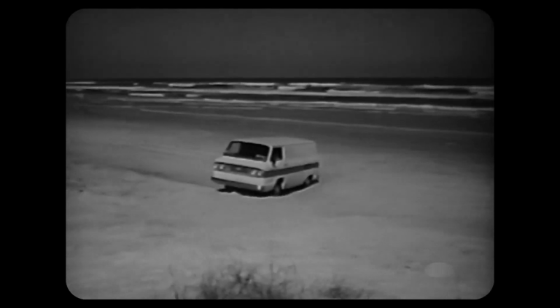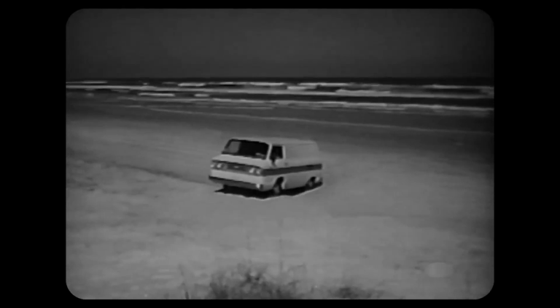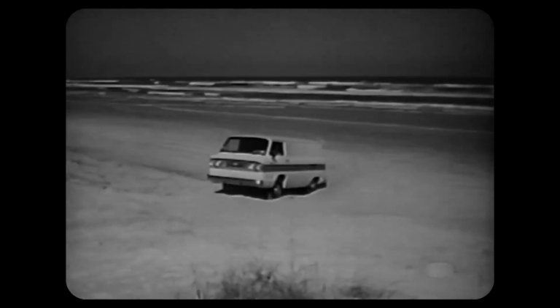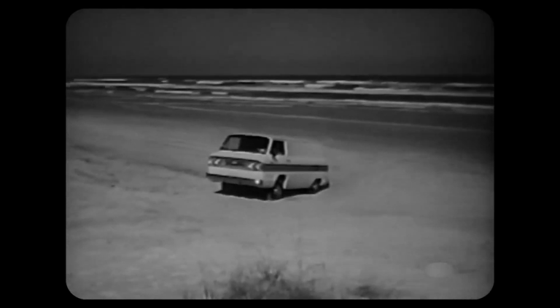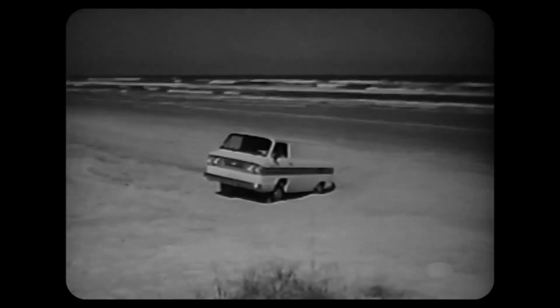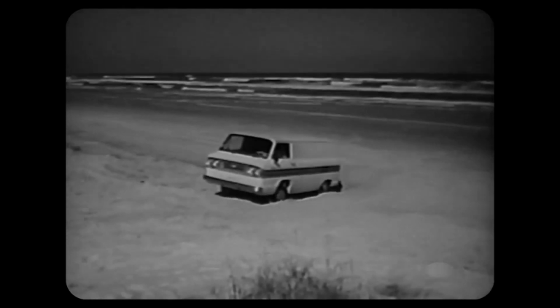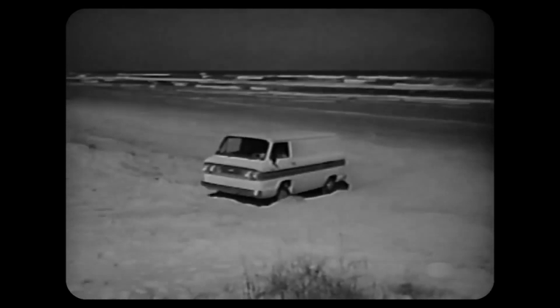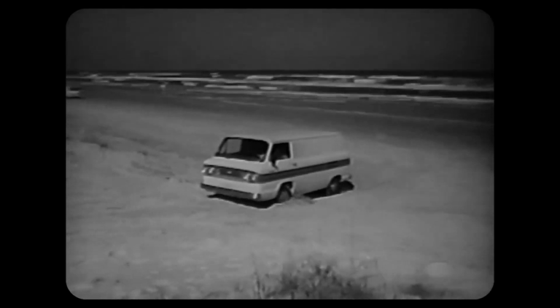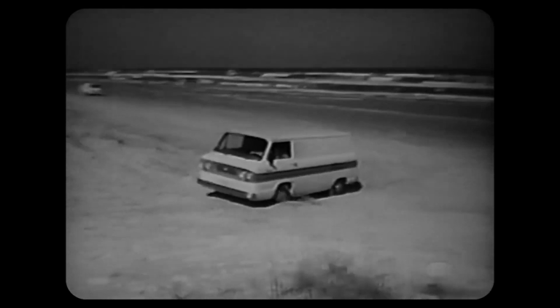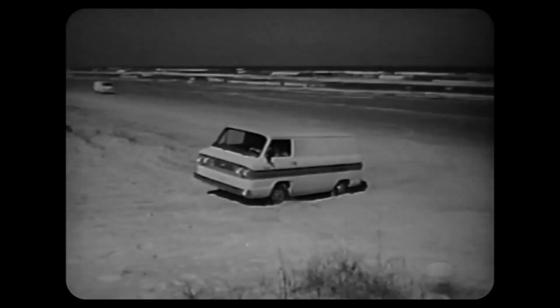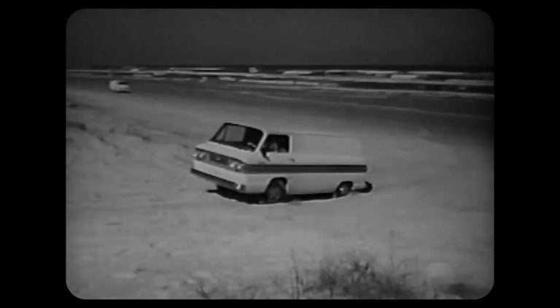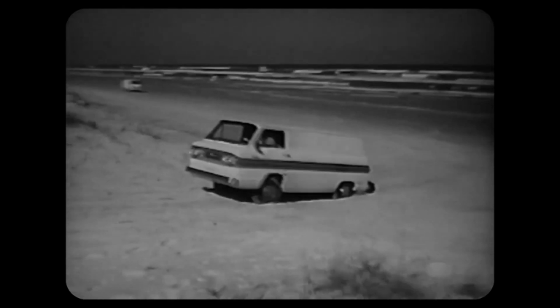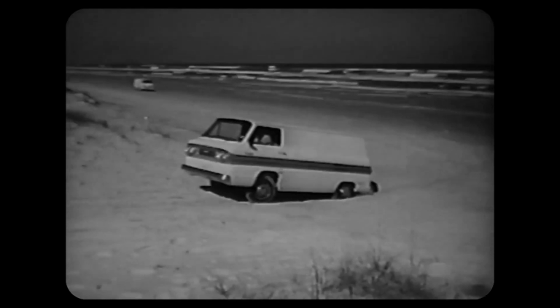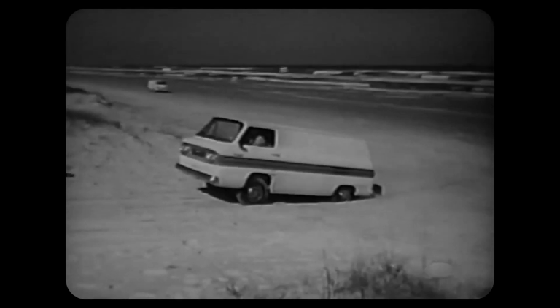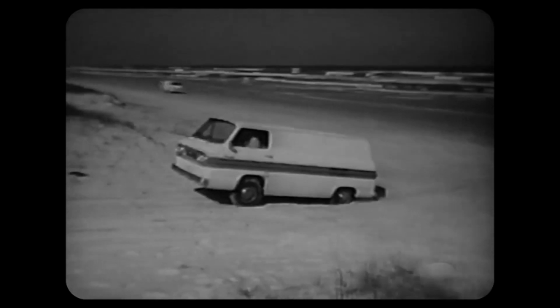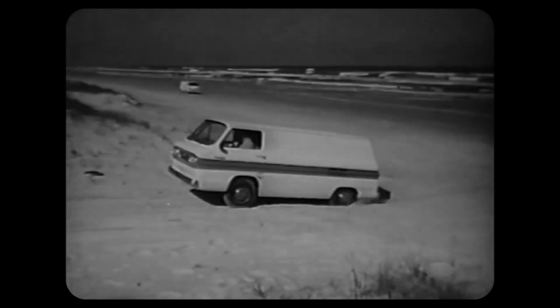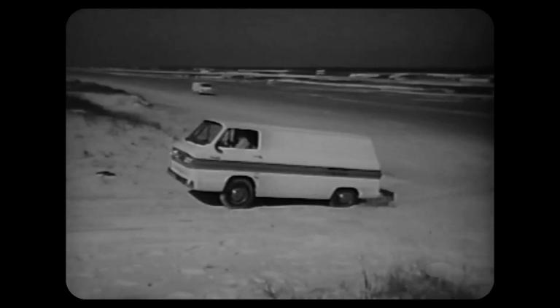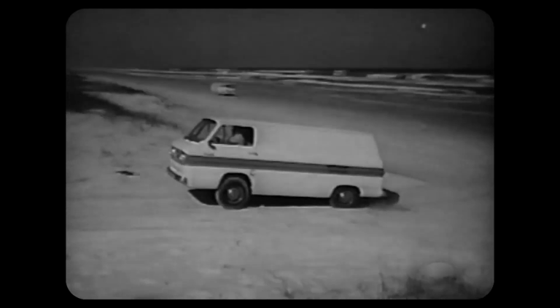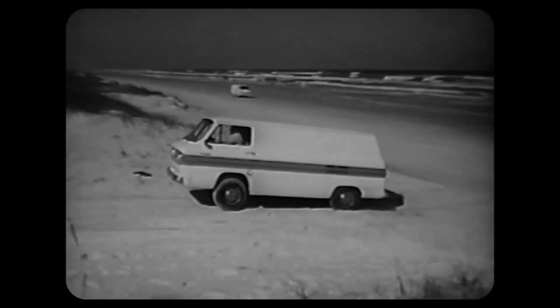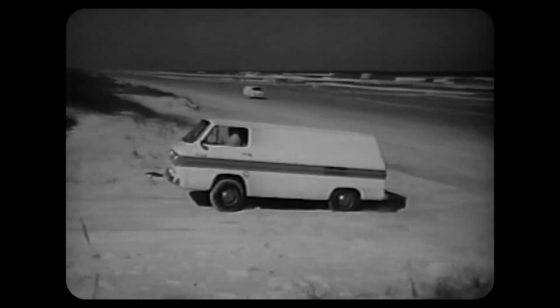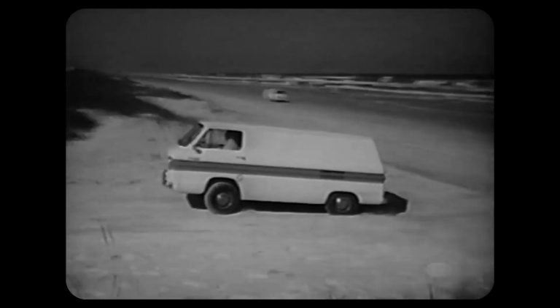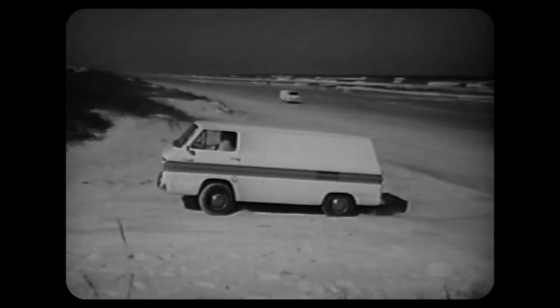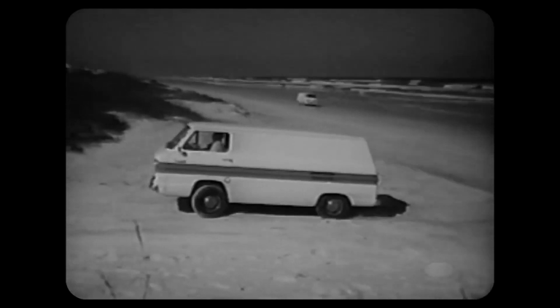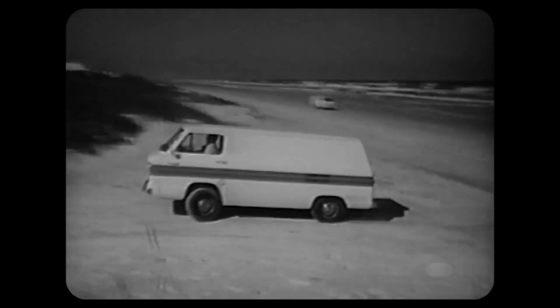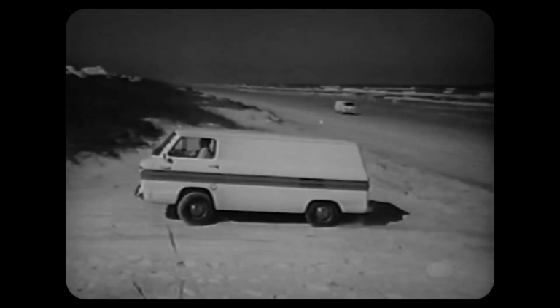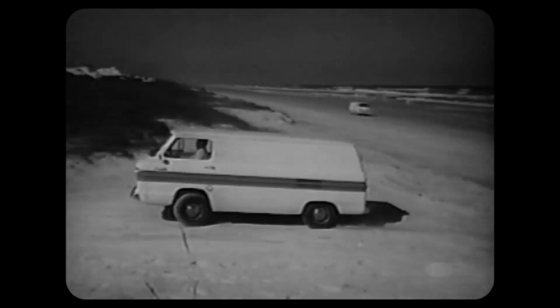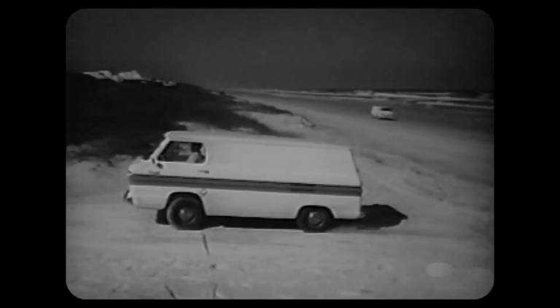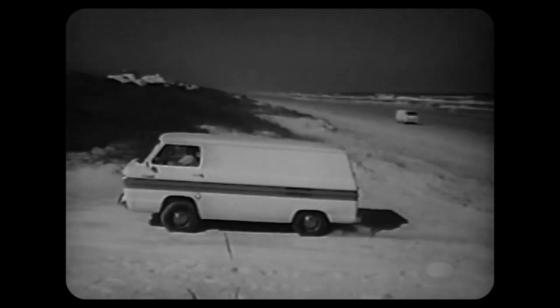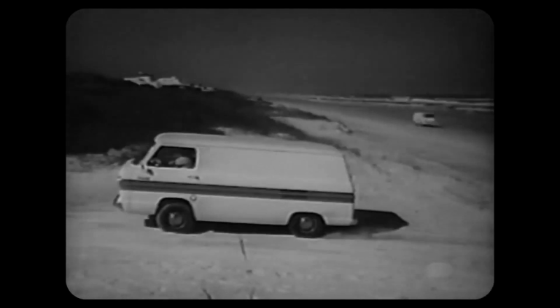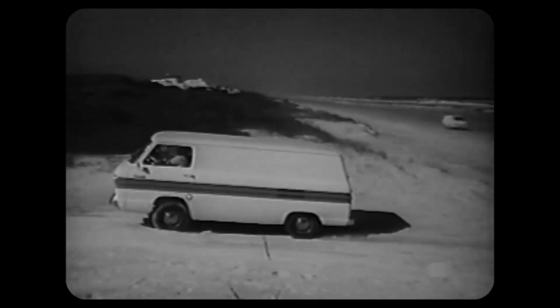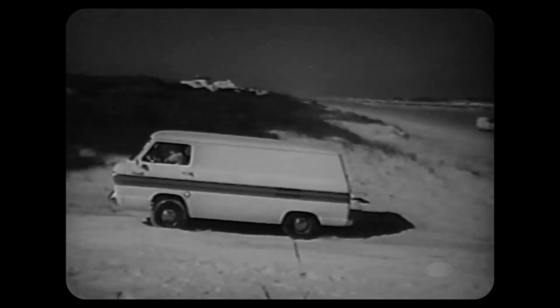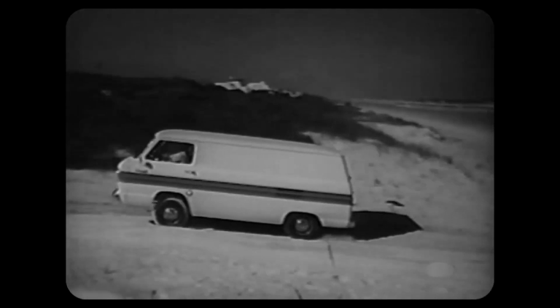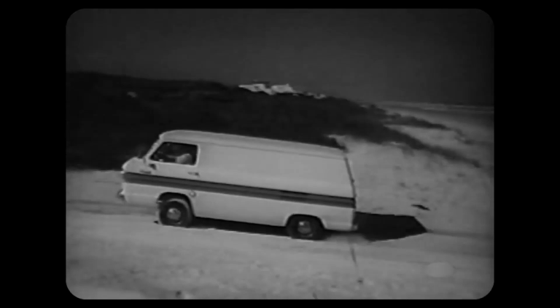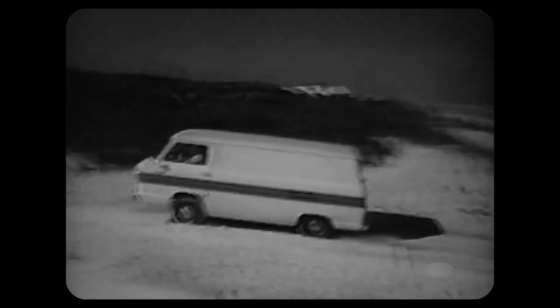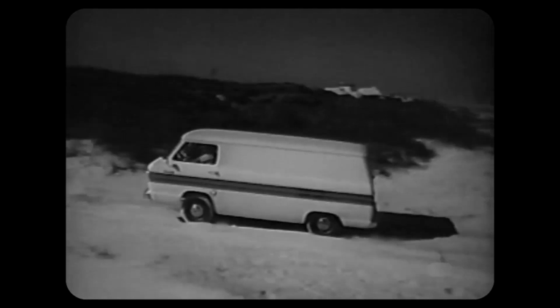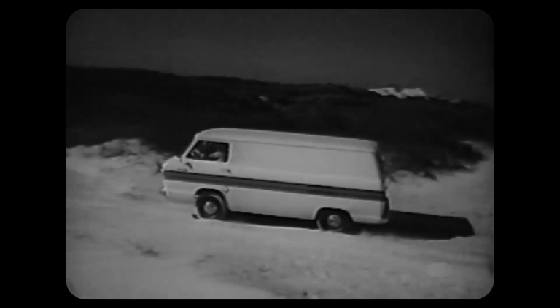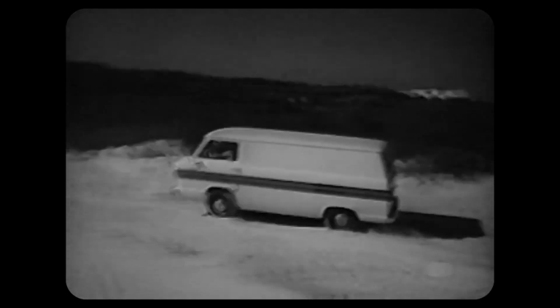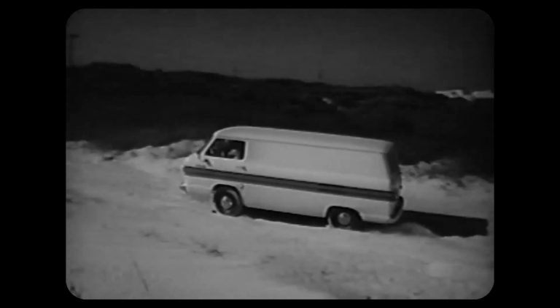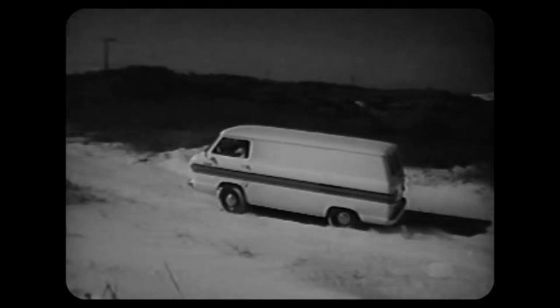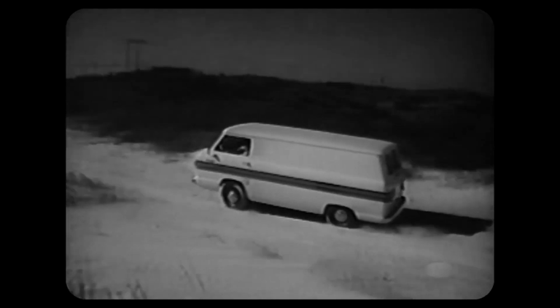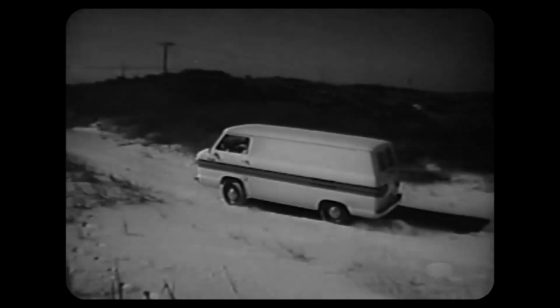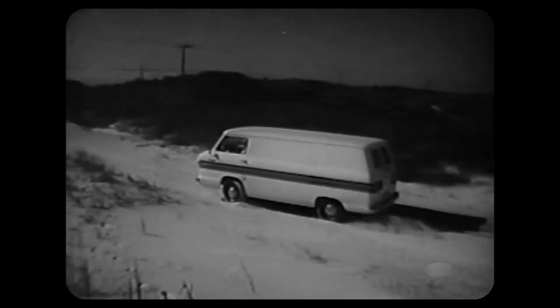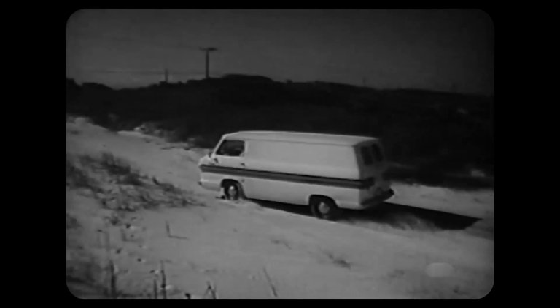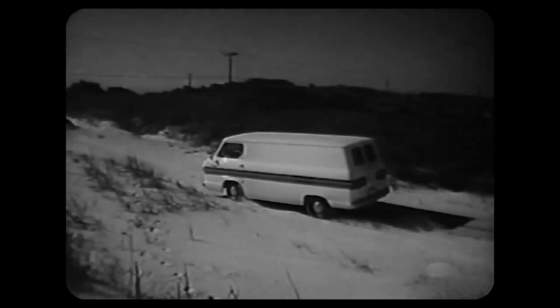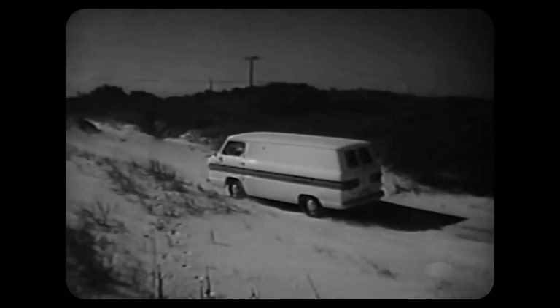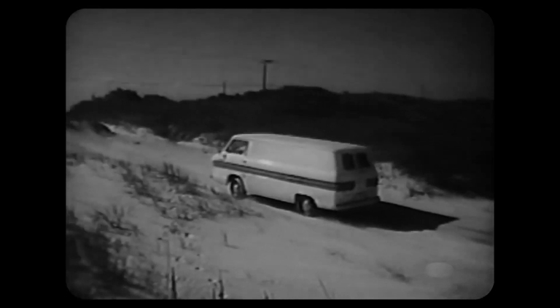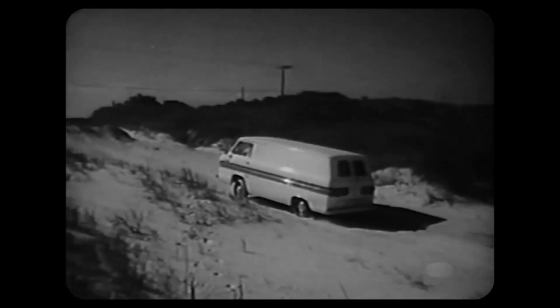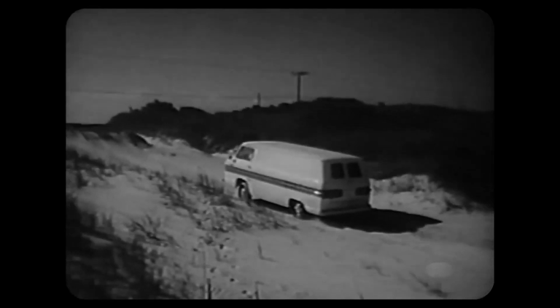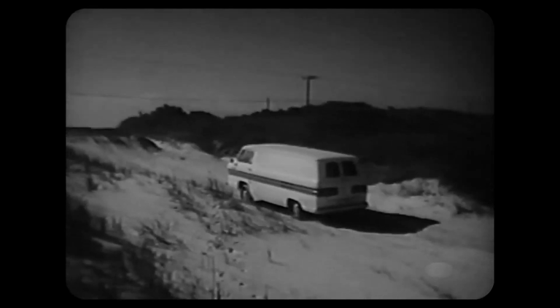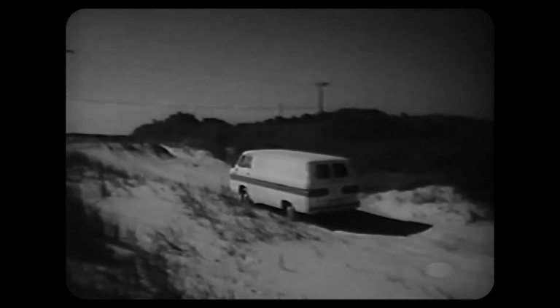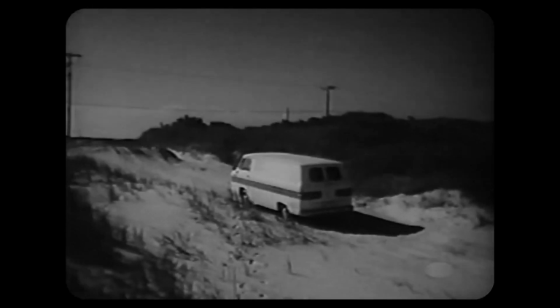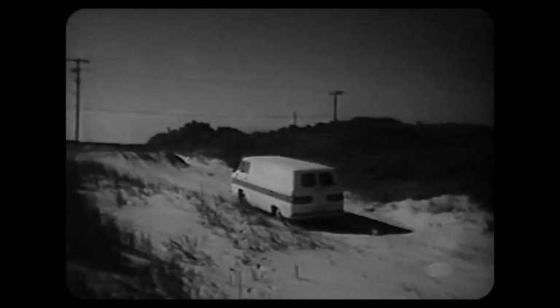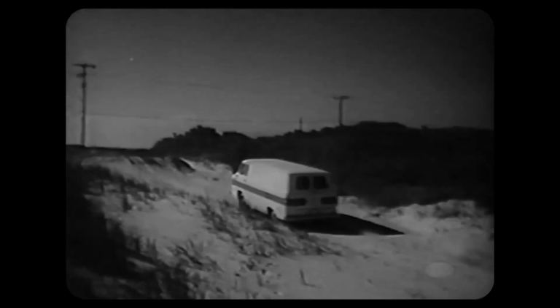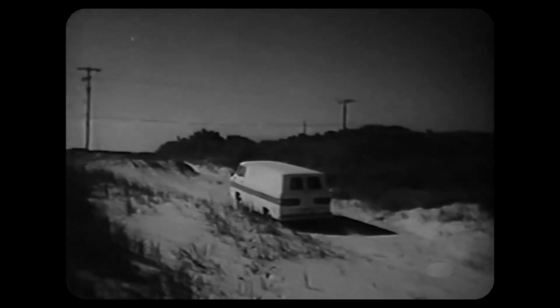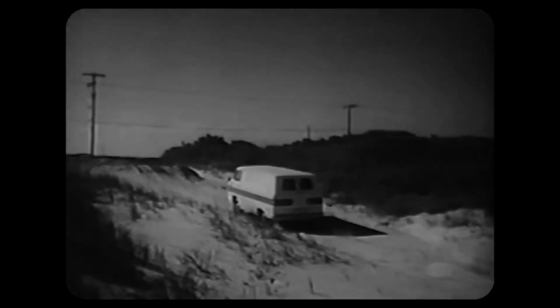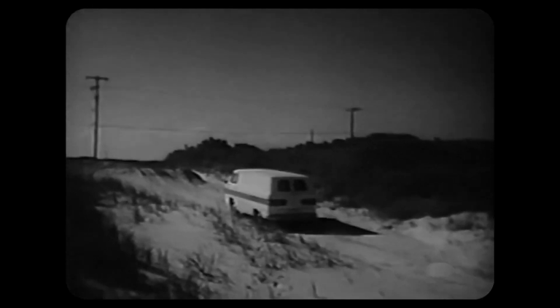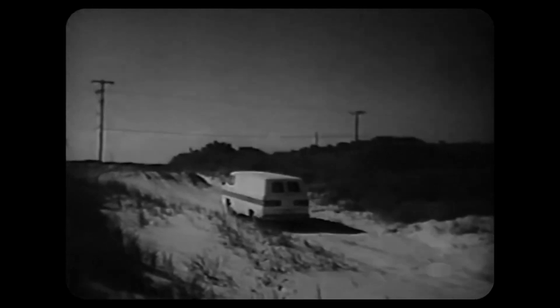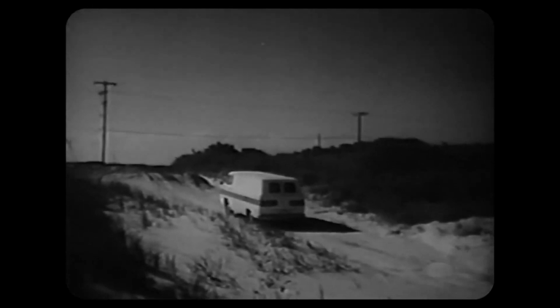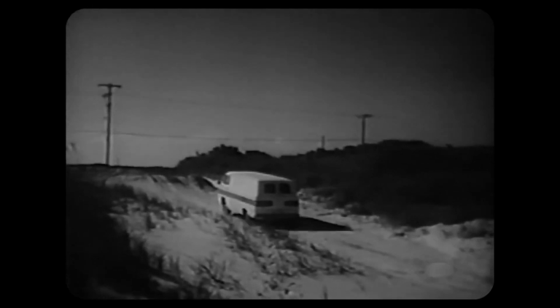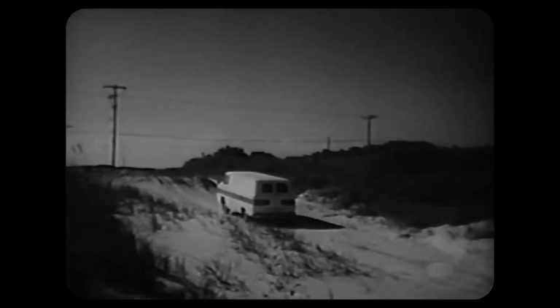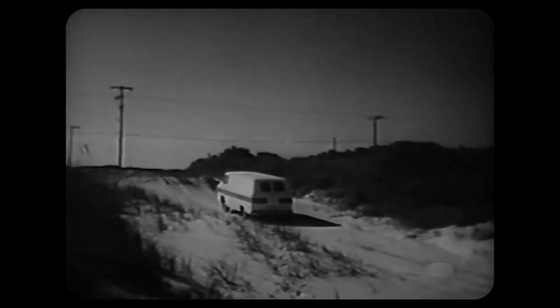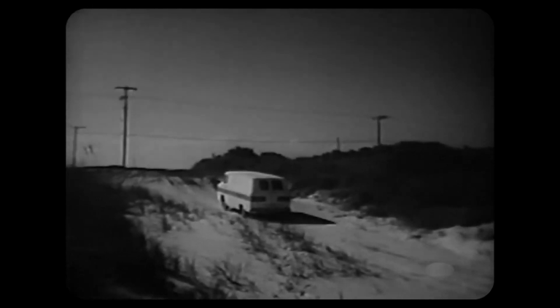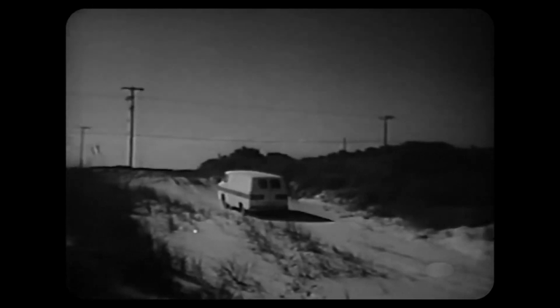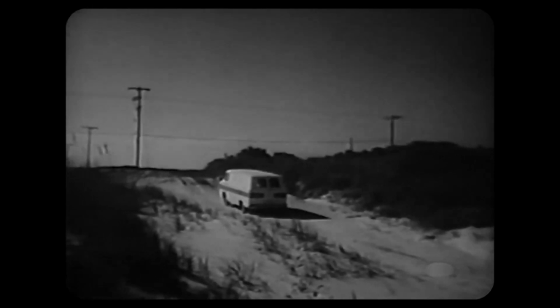And as you can see in this test, it still has the same amazing ability to get around in almost any kind of road condition.